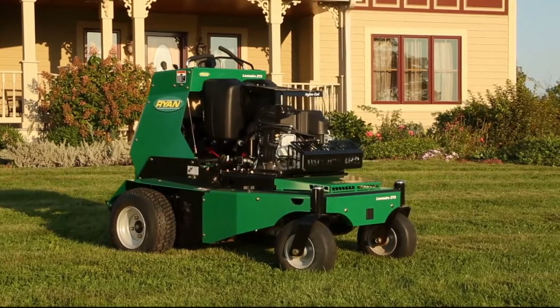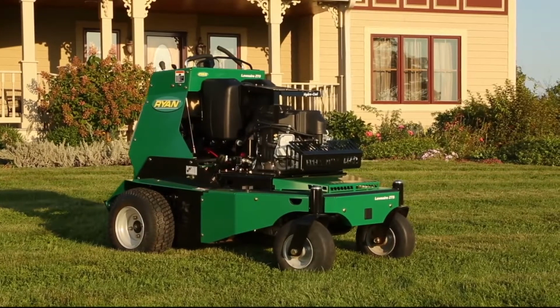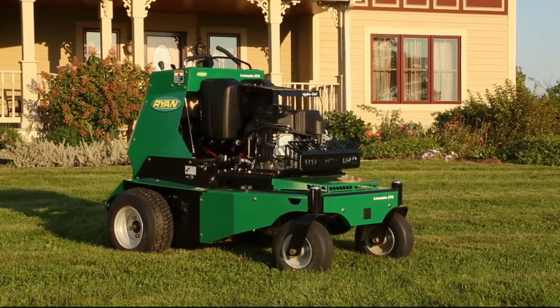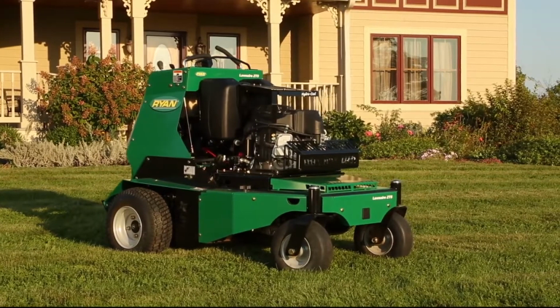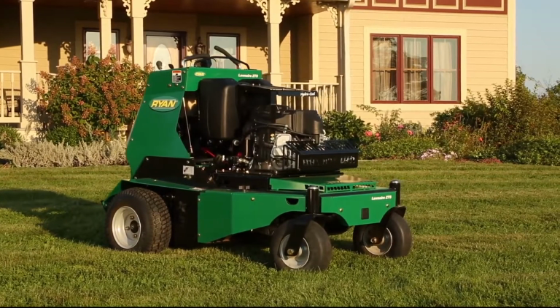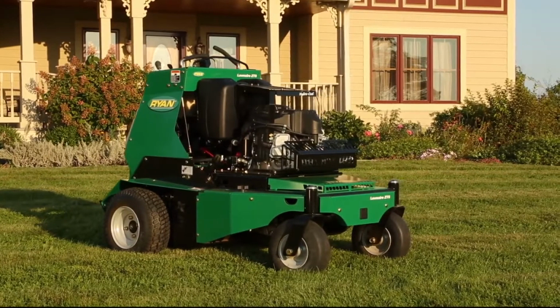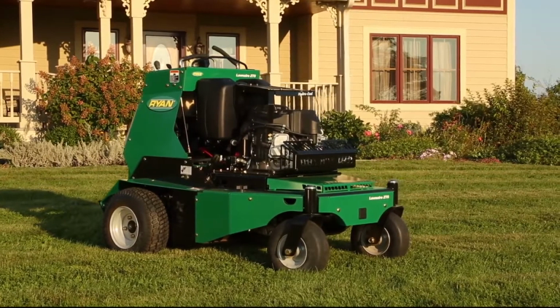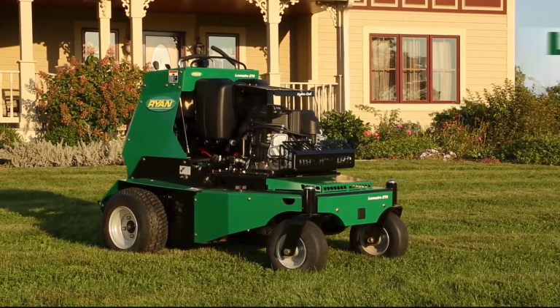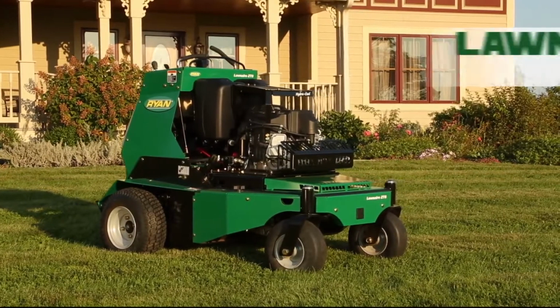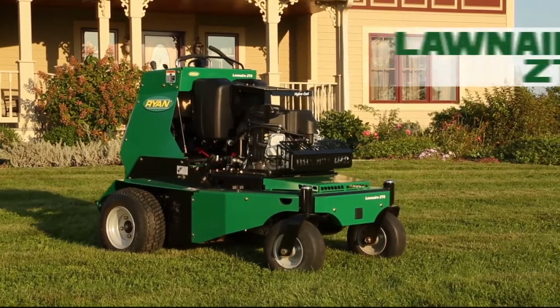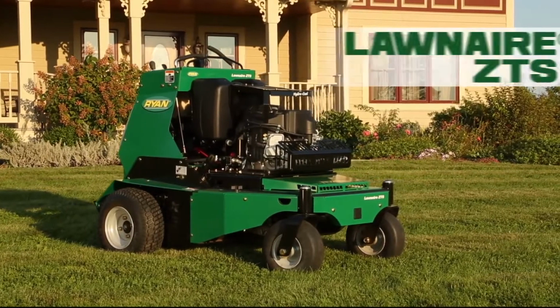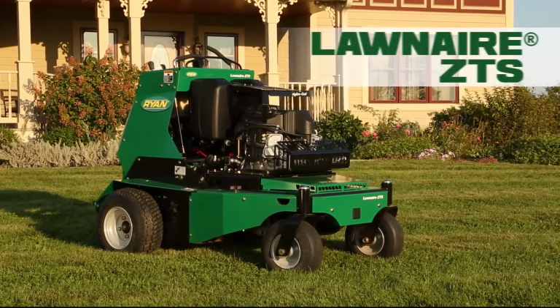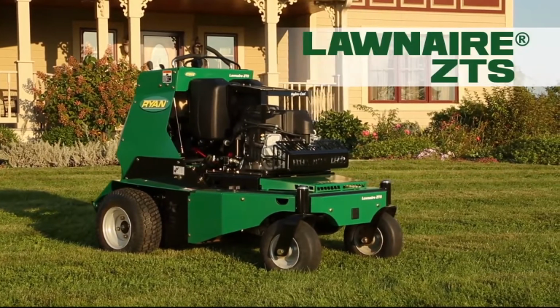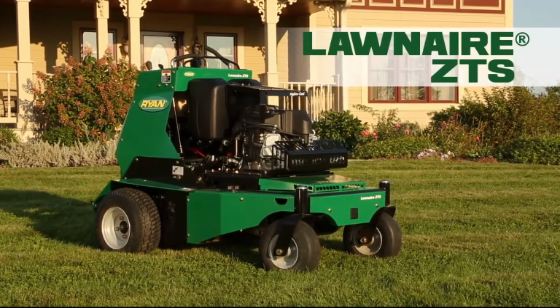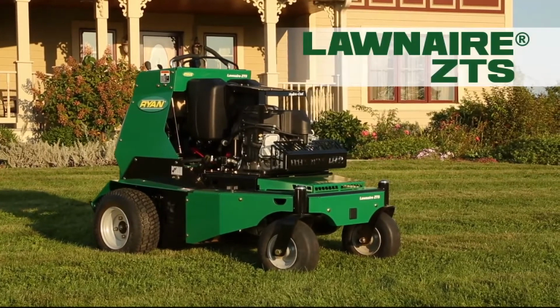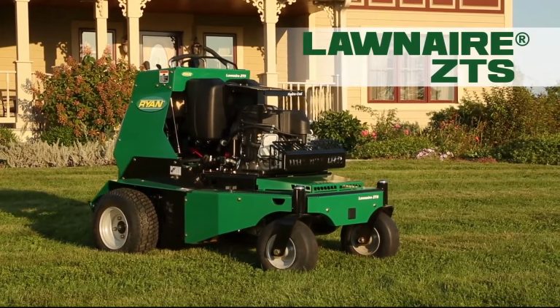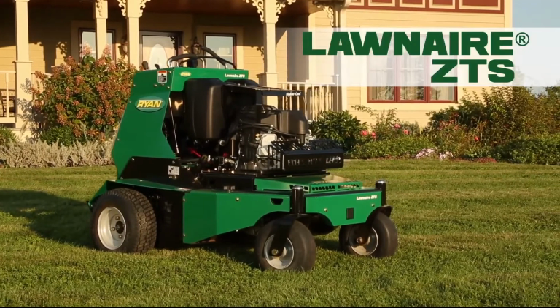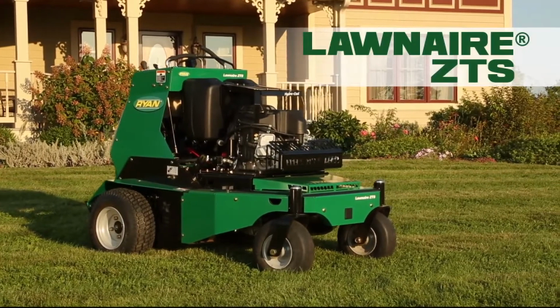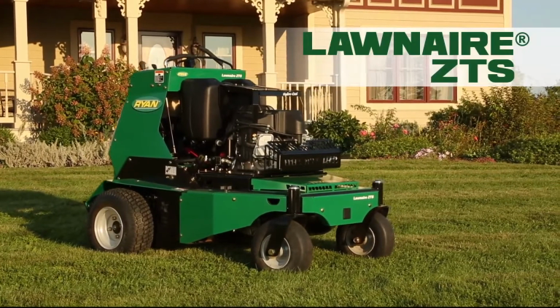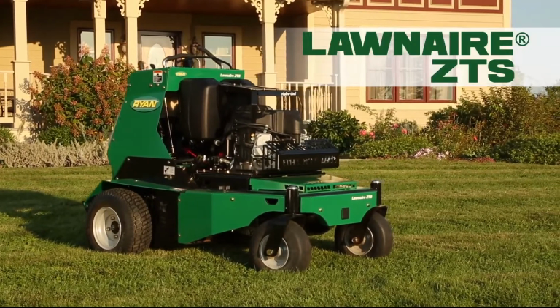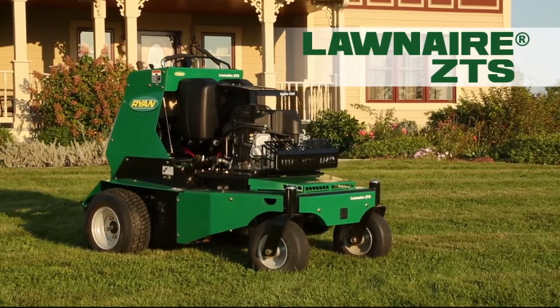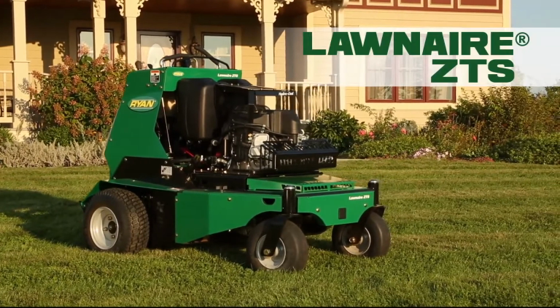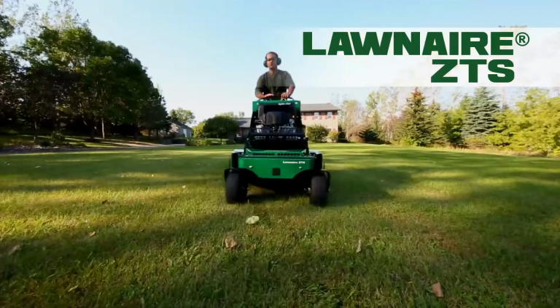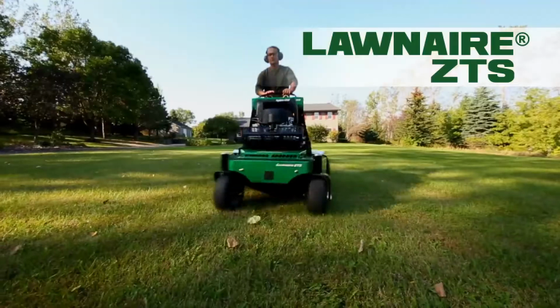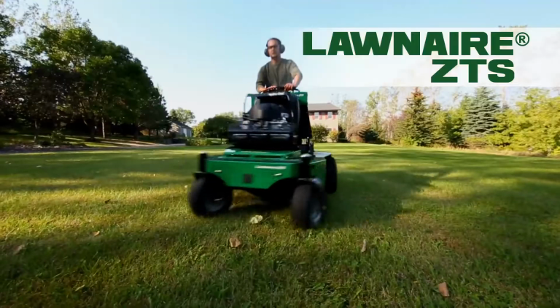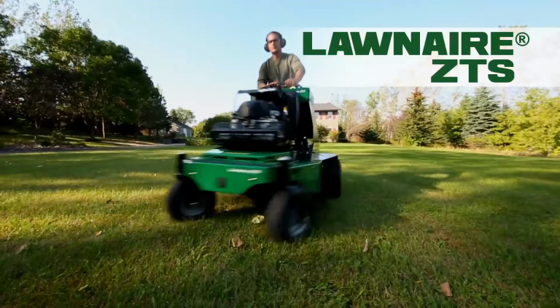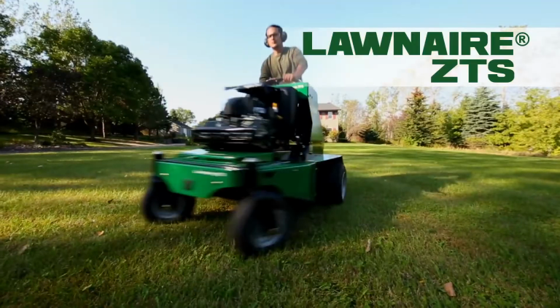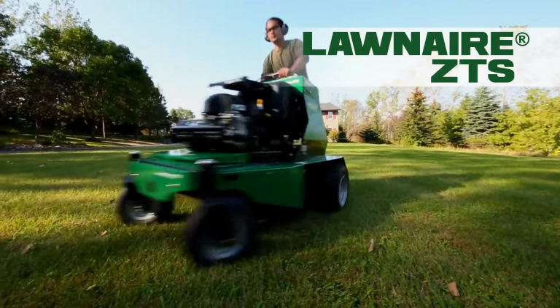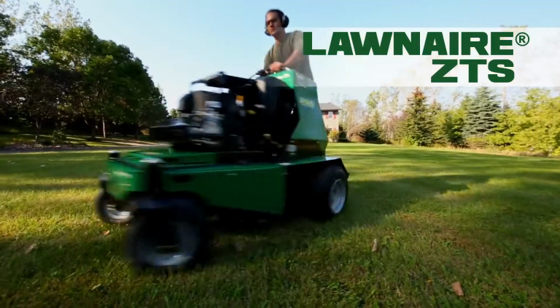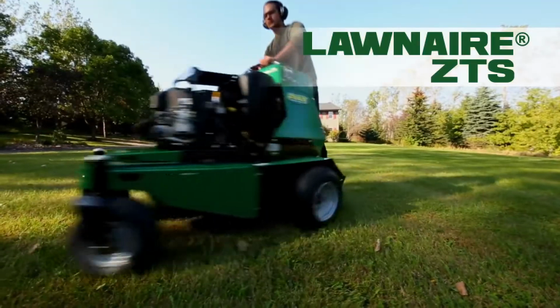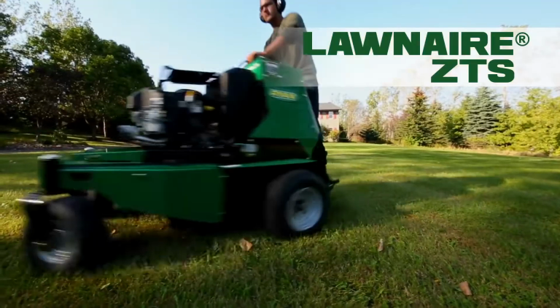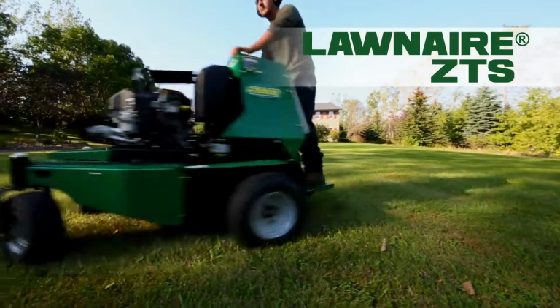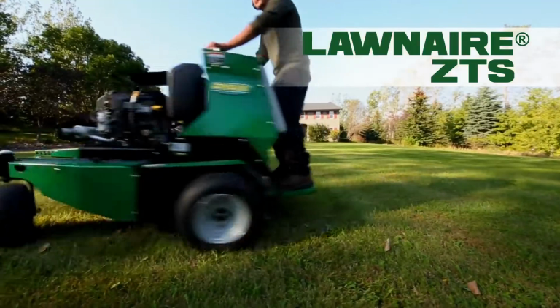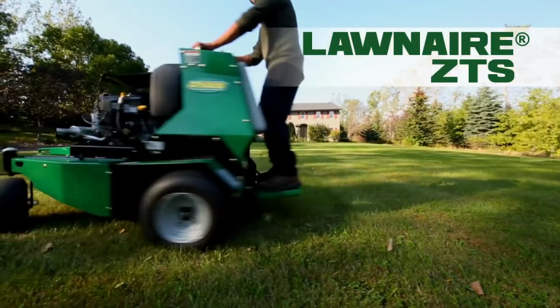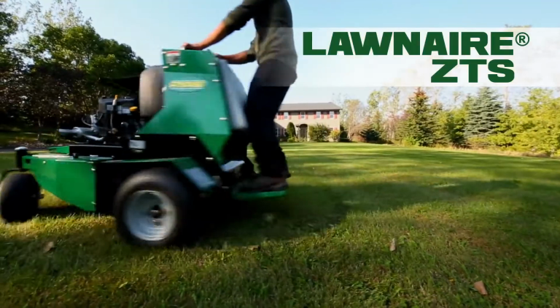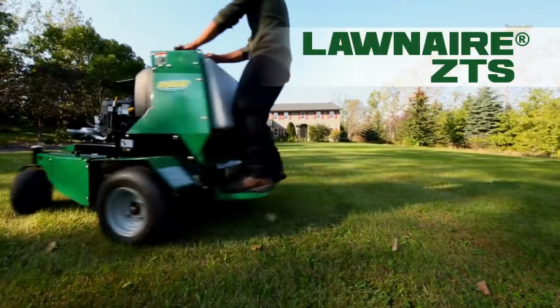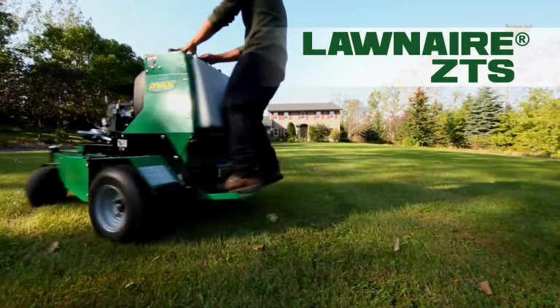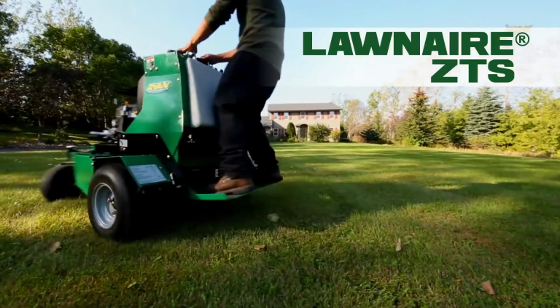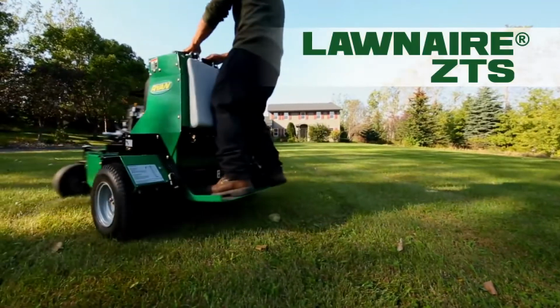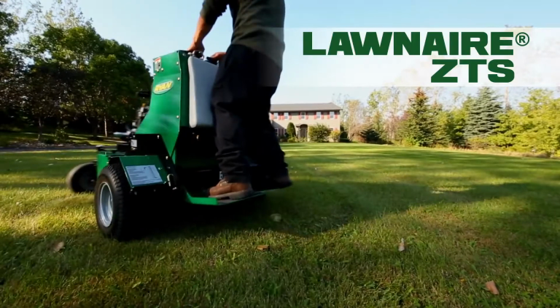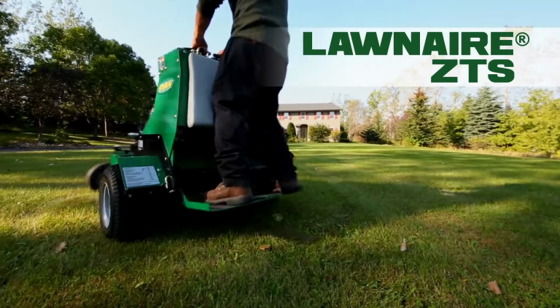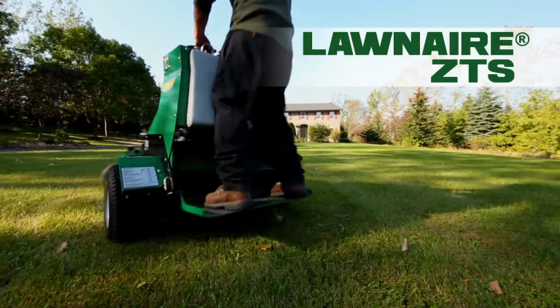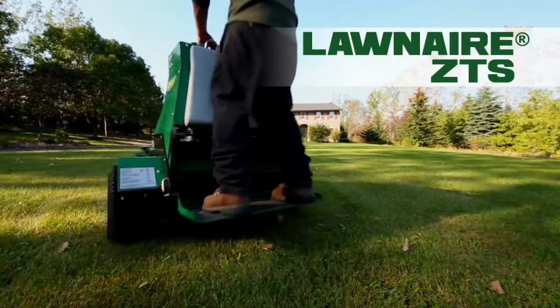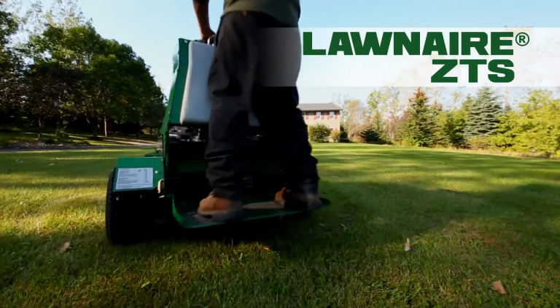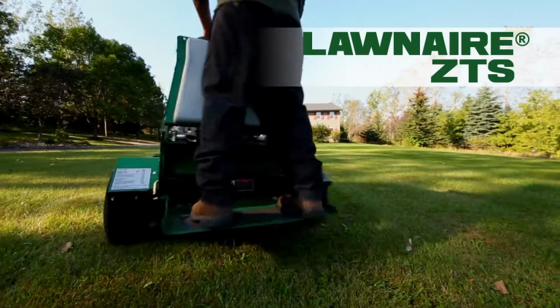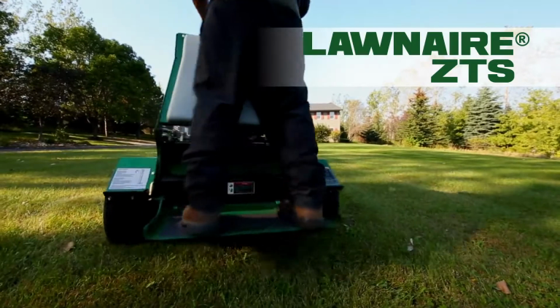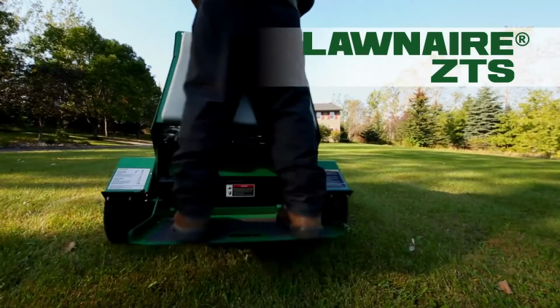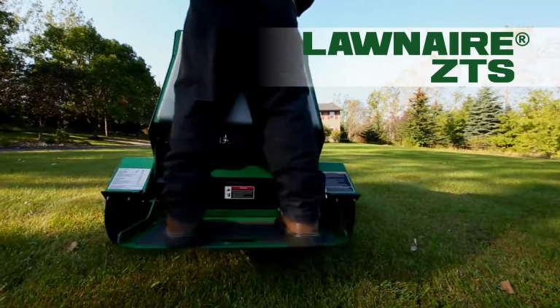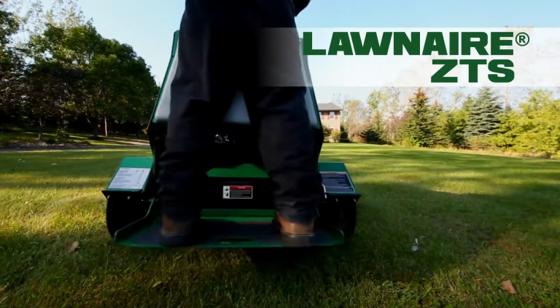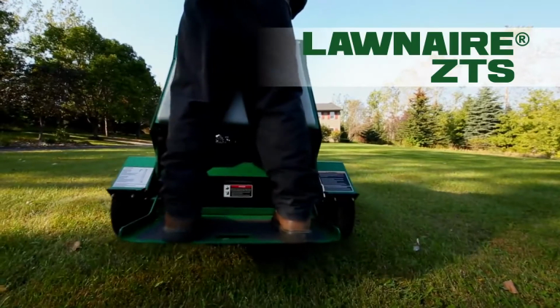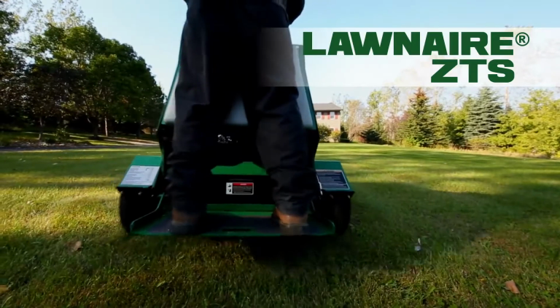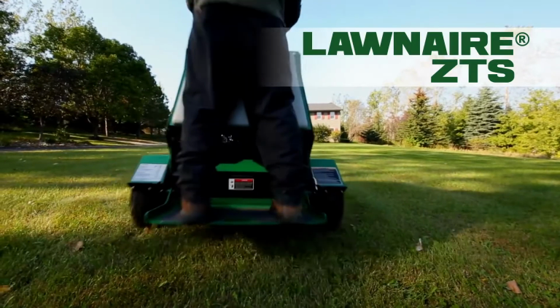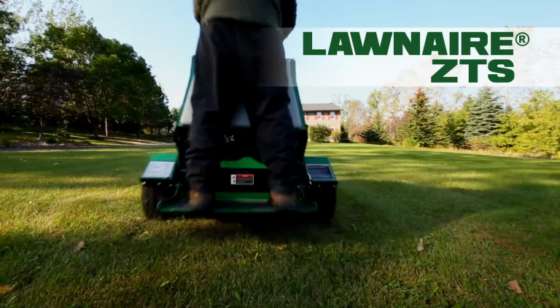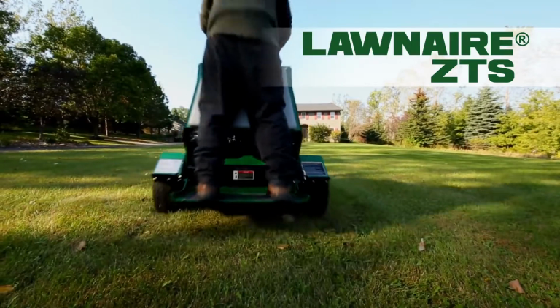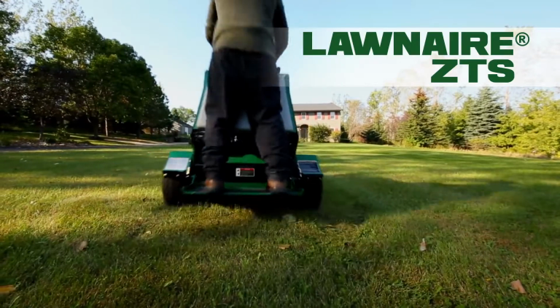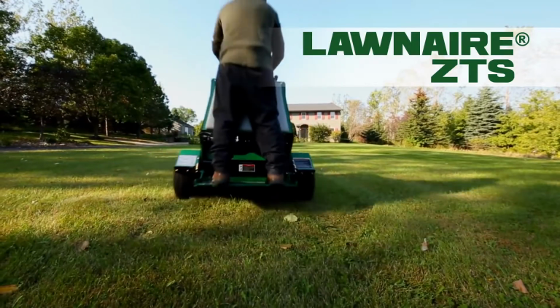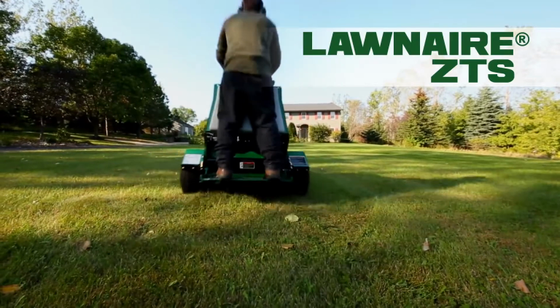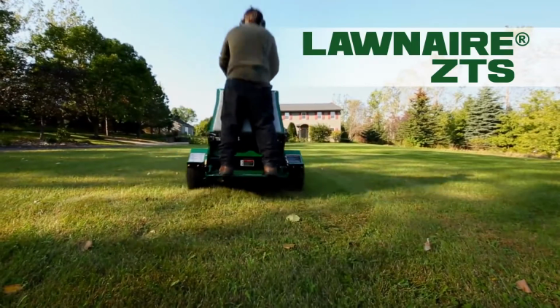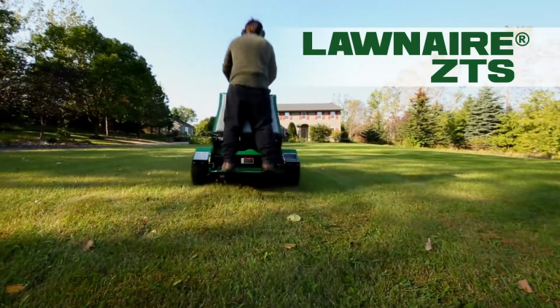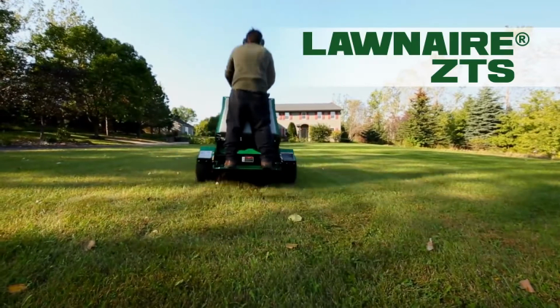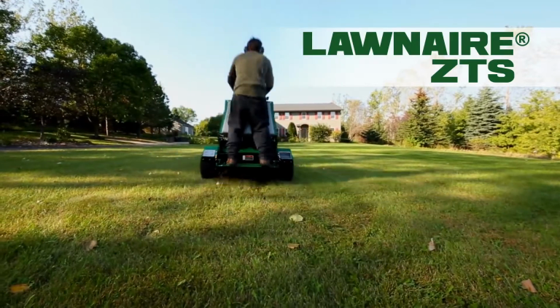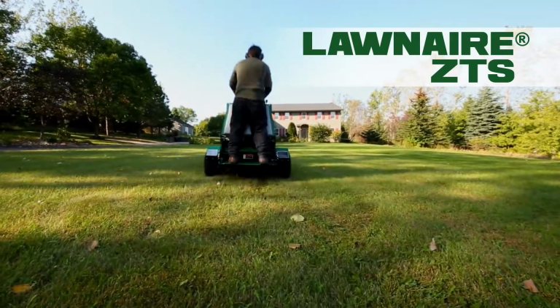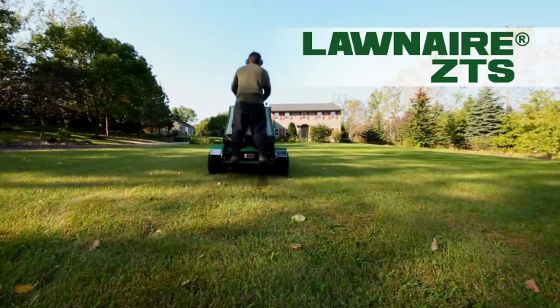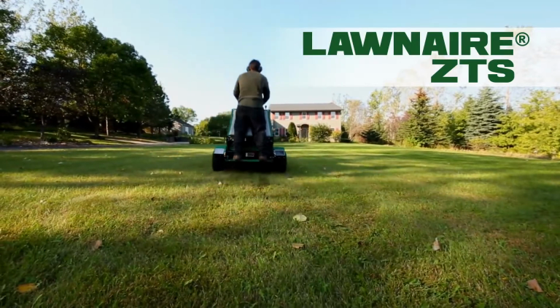Introducing the Lawn Air ZTS Stand On Aerator — a radically different approach to aeration.